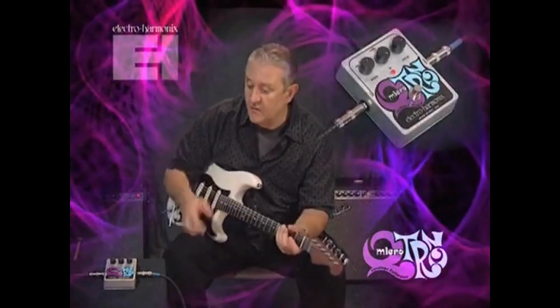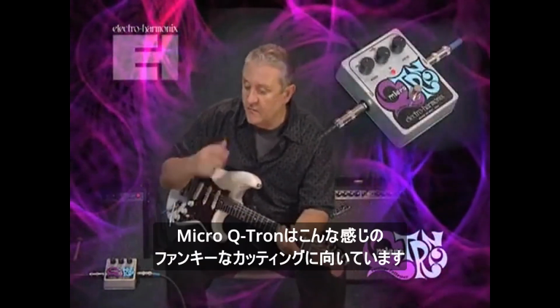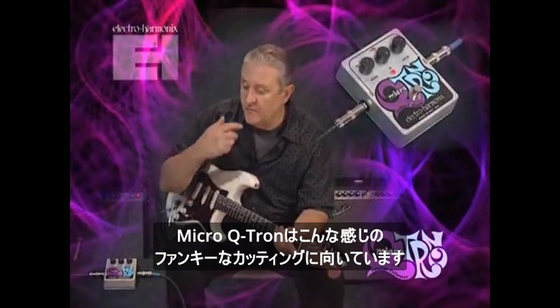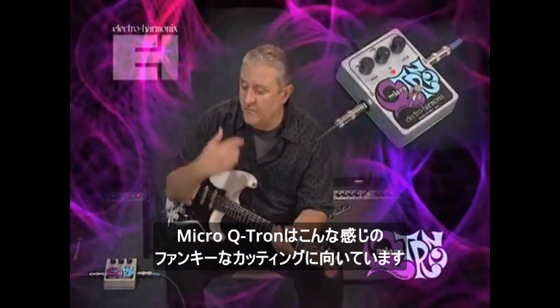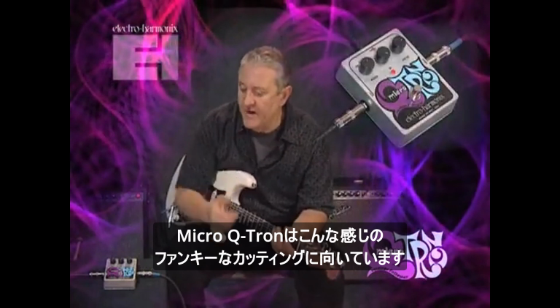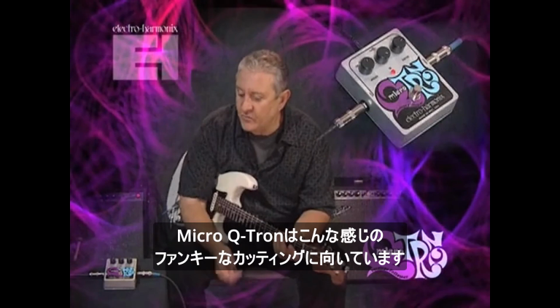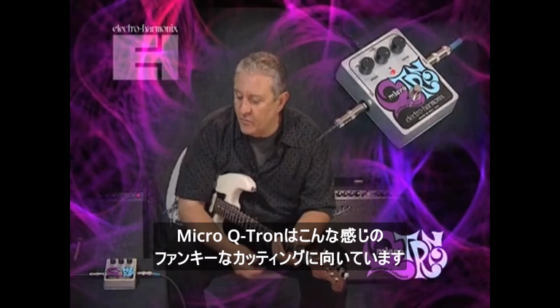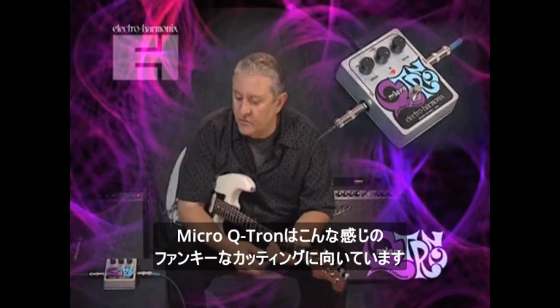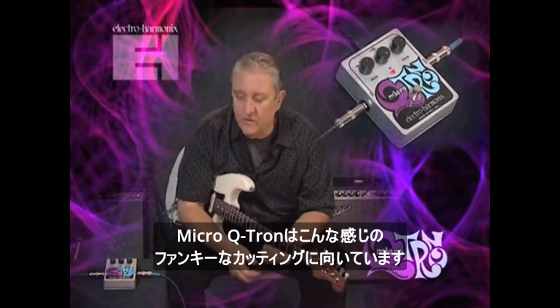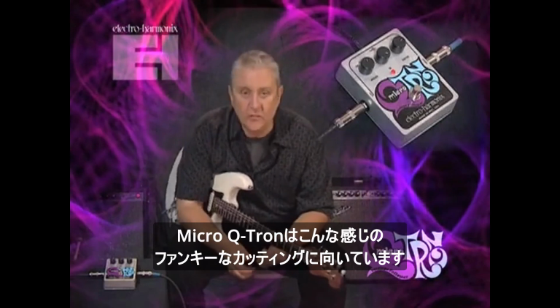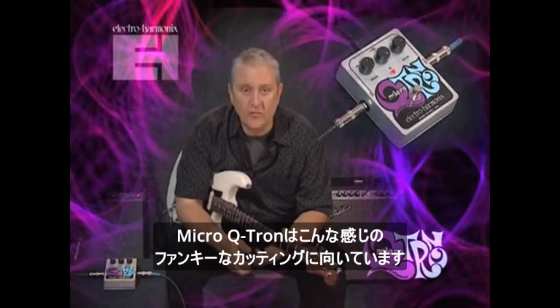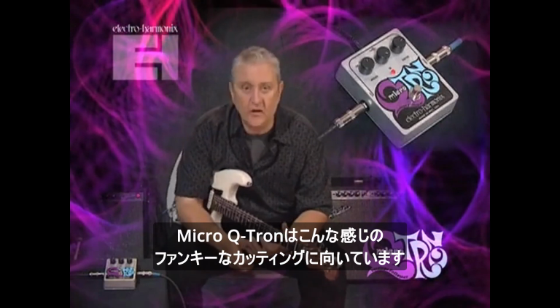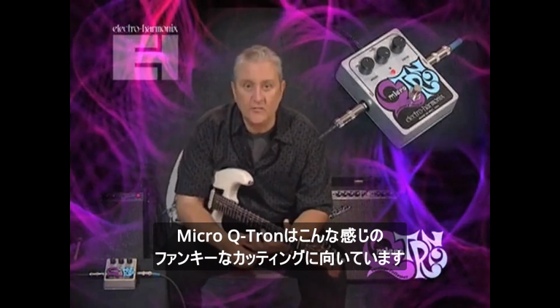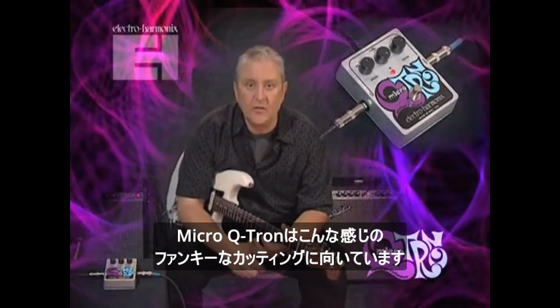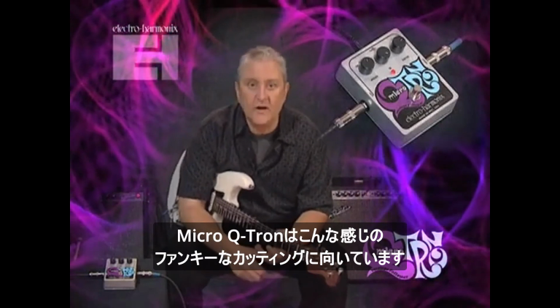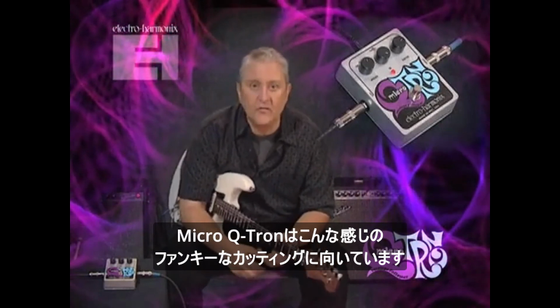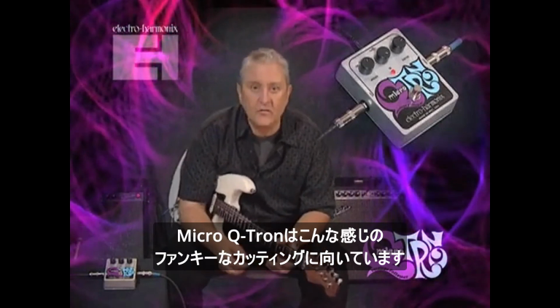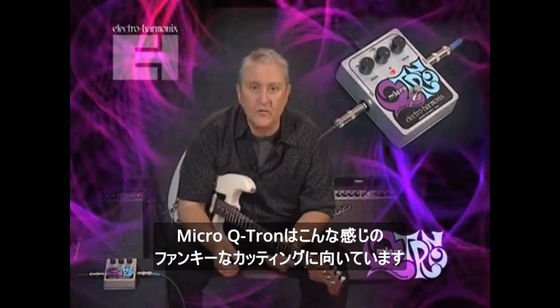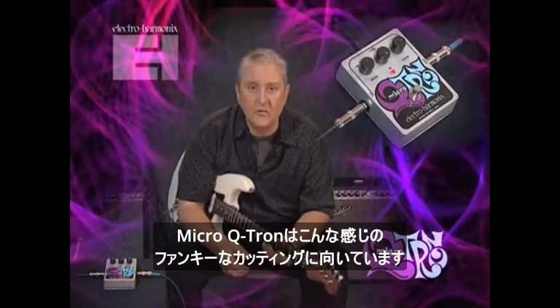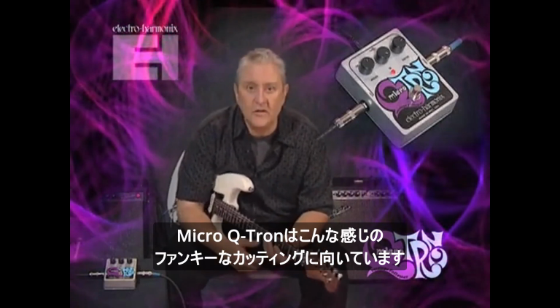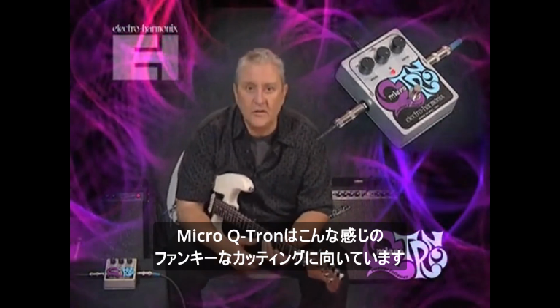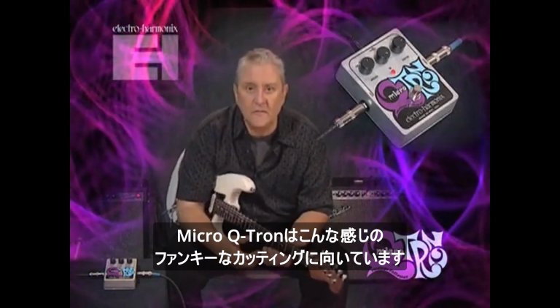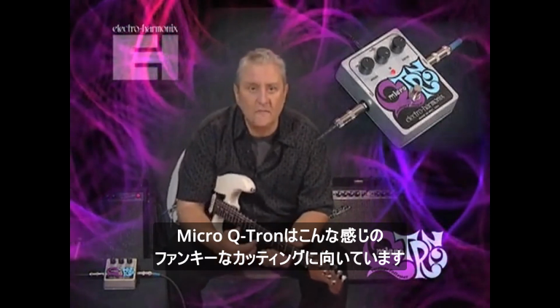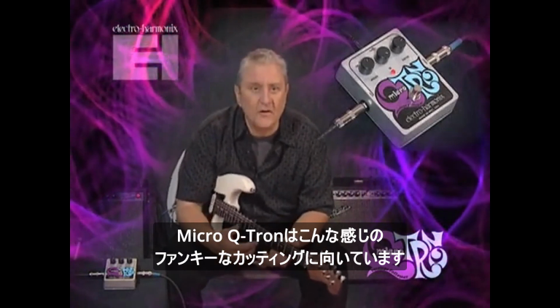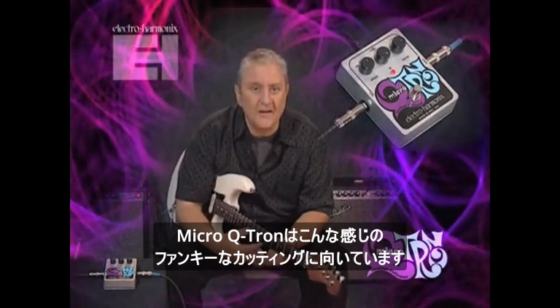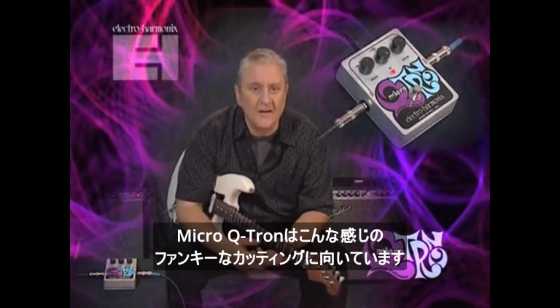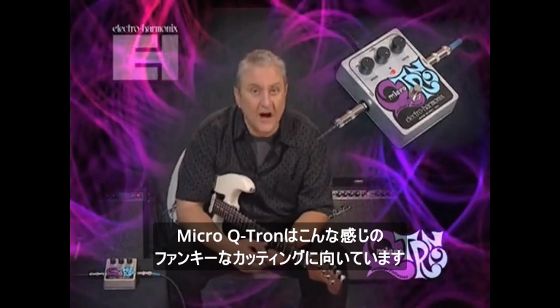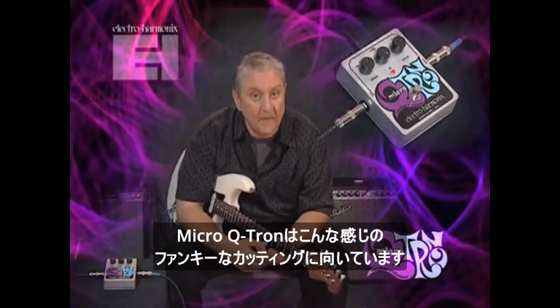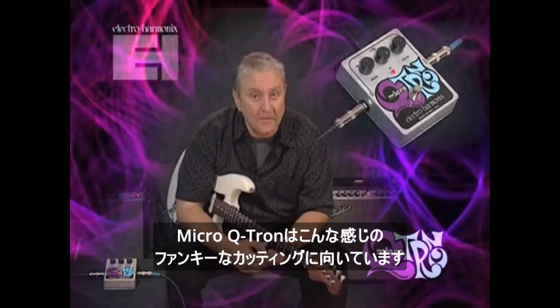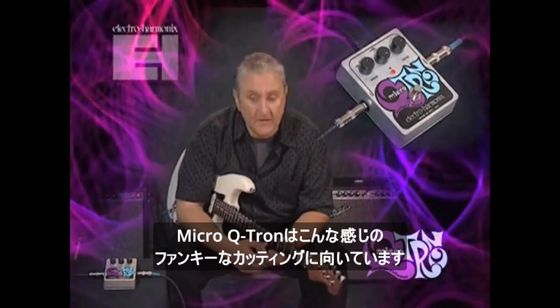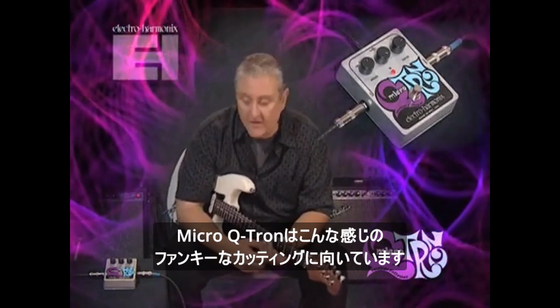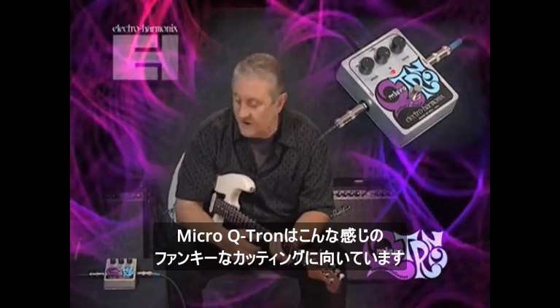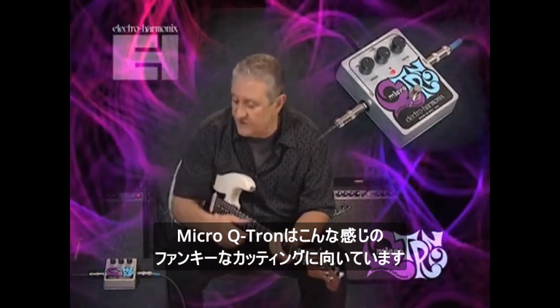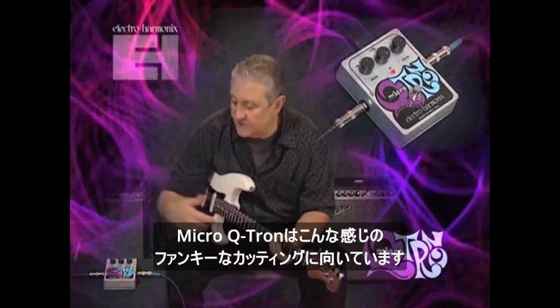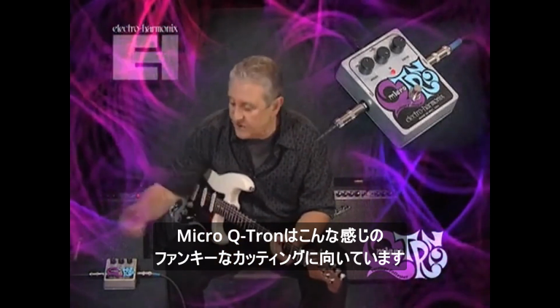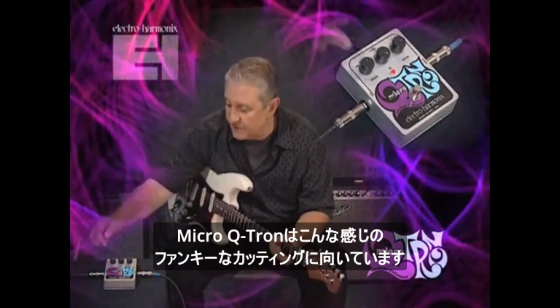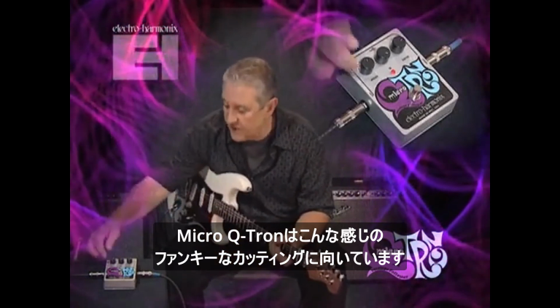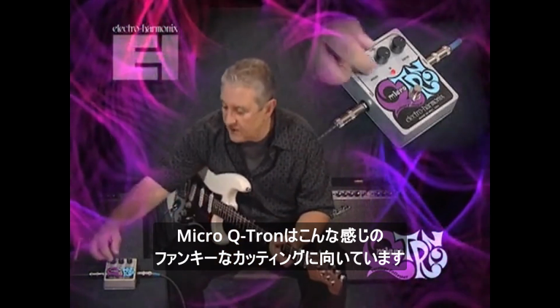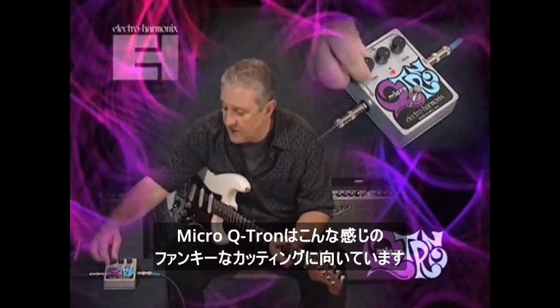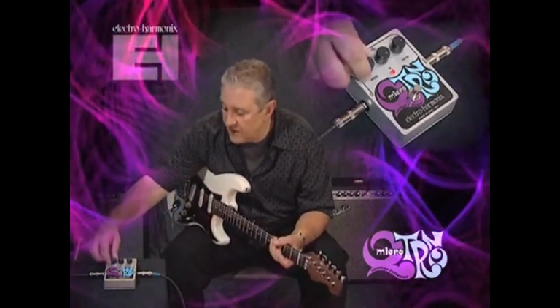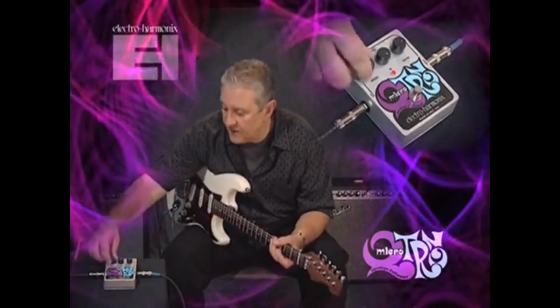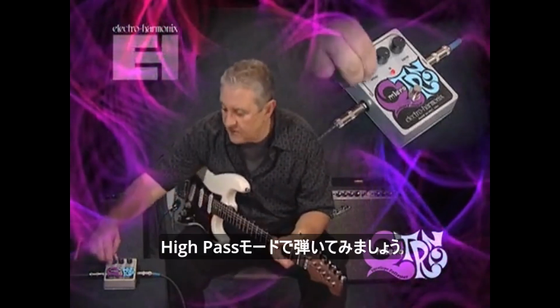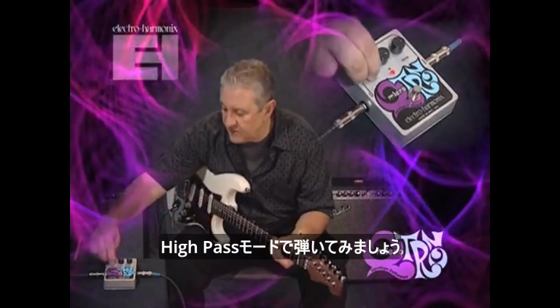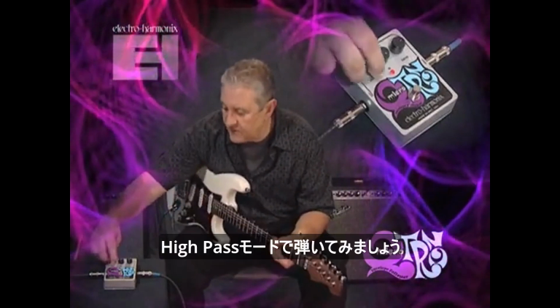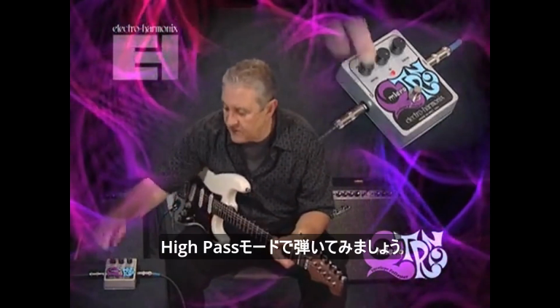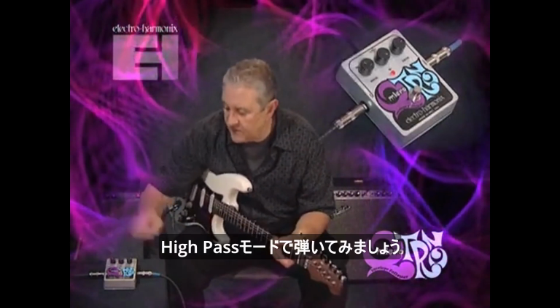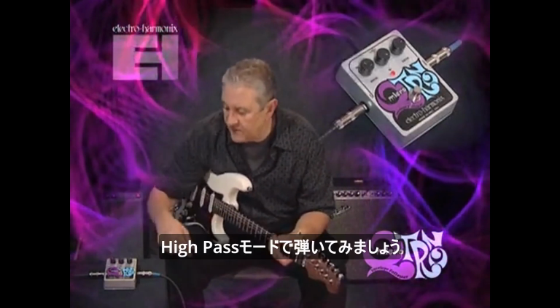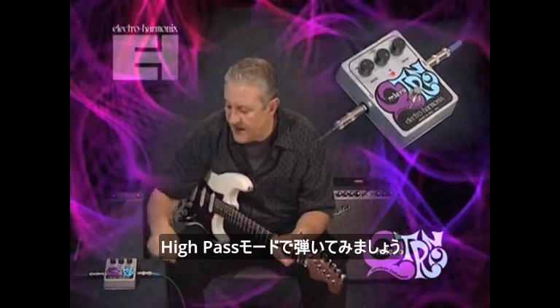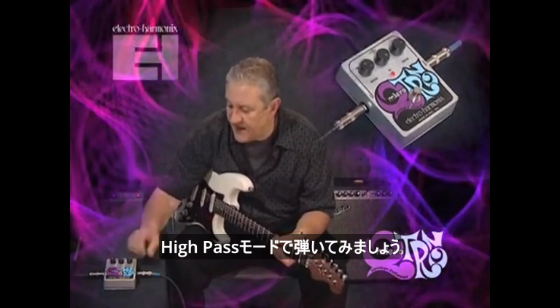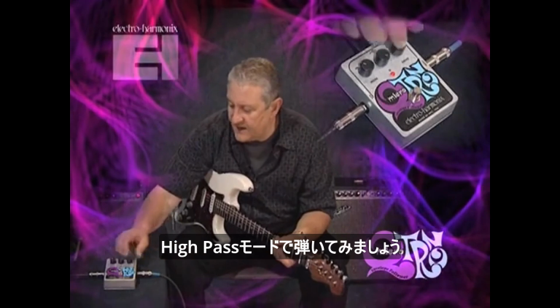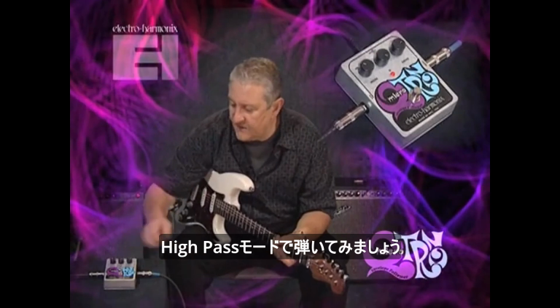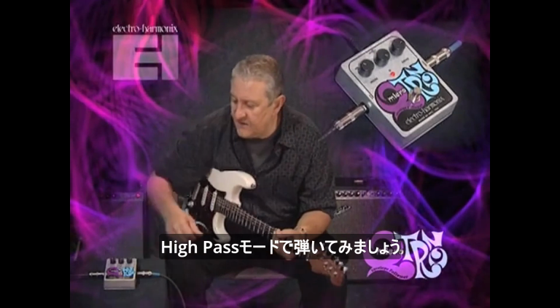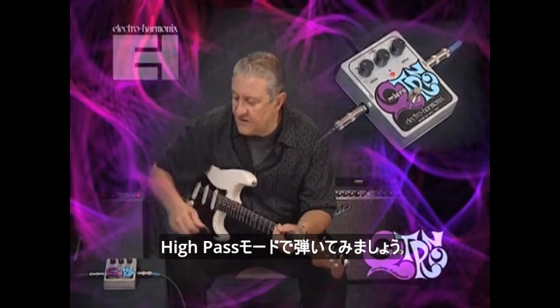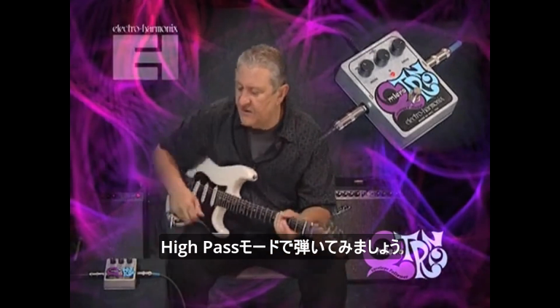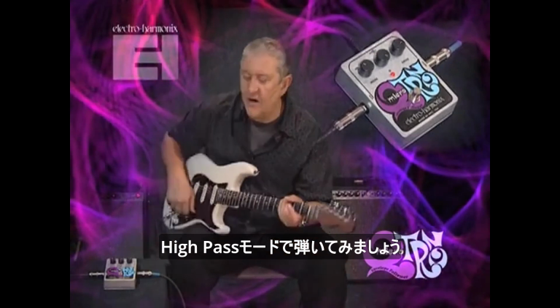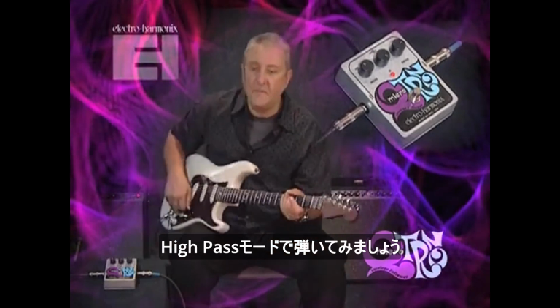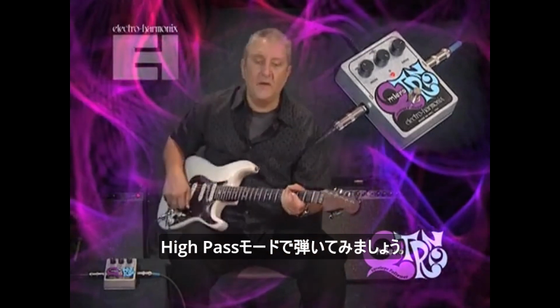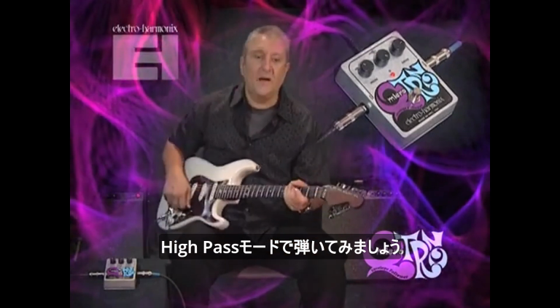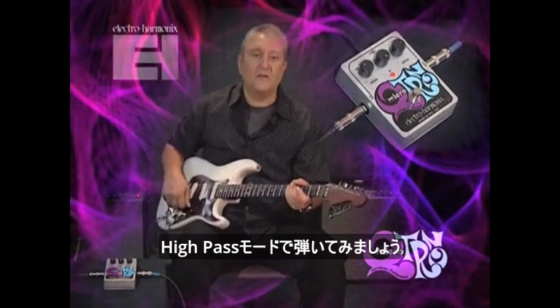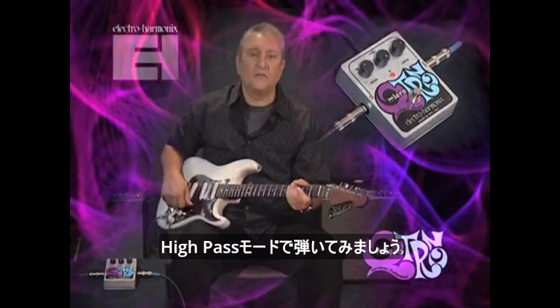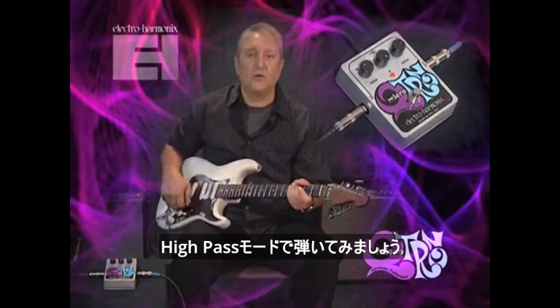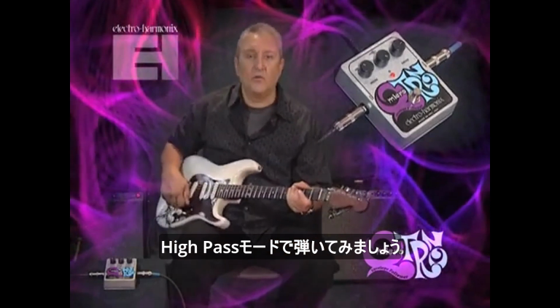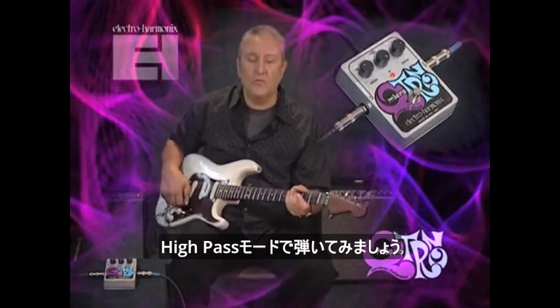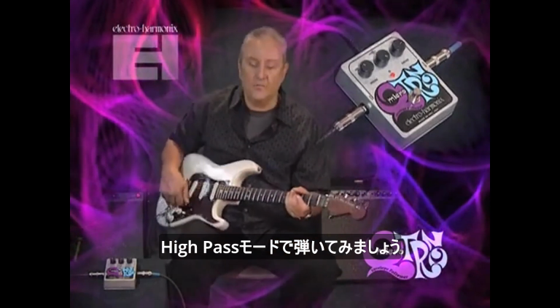The Micro-Q-Tron is great for doing funky comping kinds of stuff. Here's a little of that in the highpass mode.